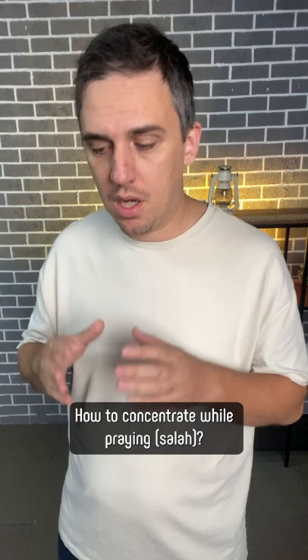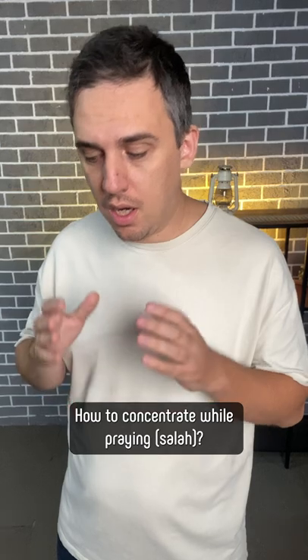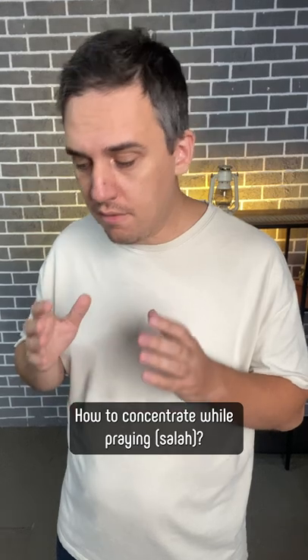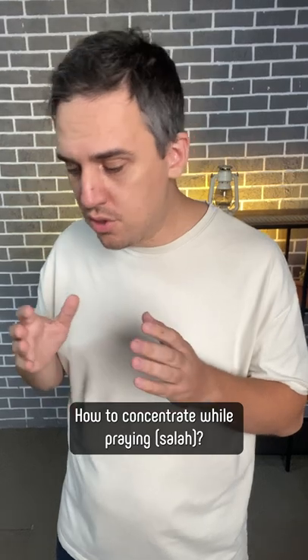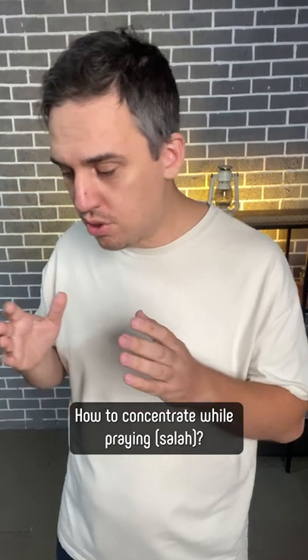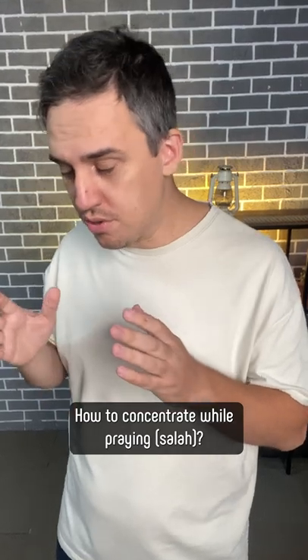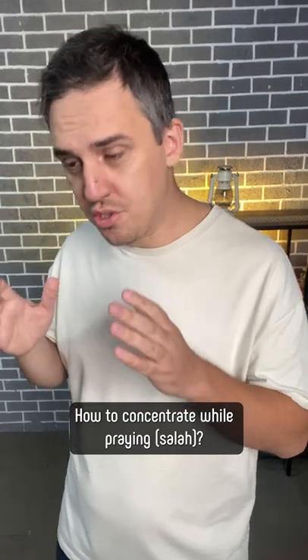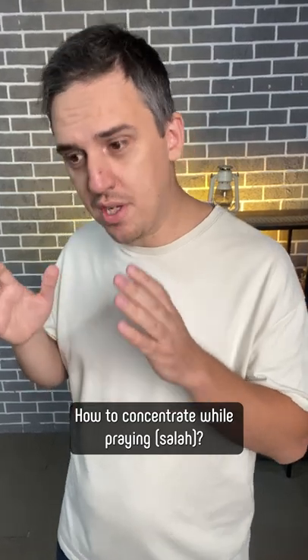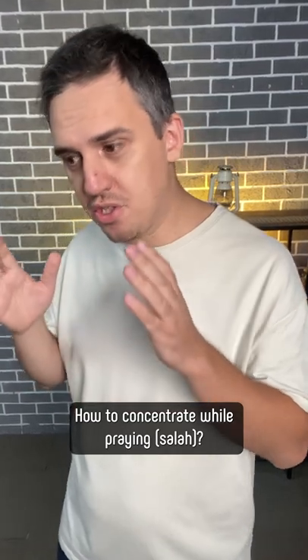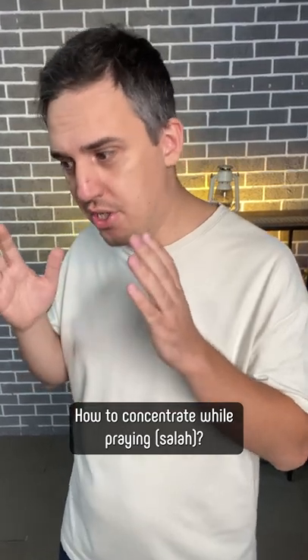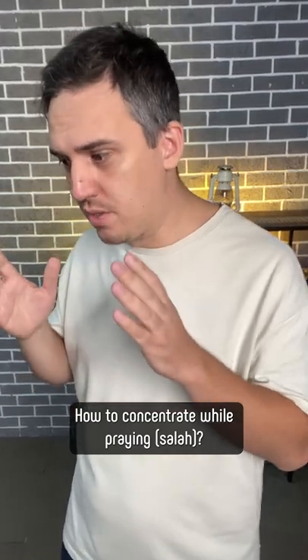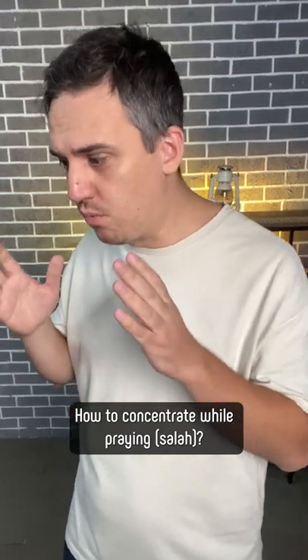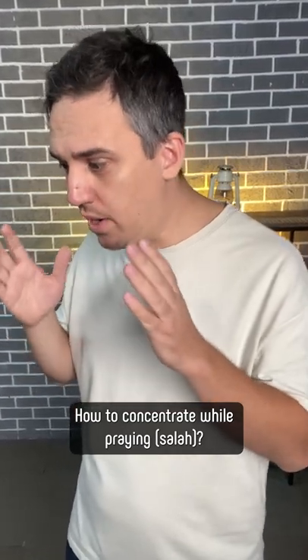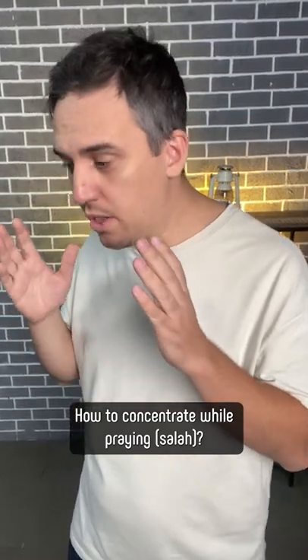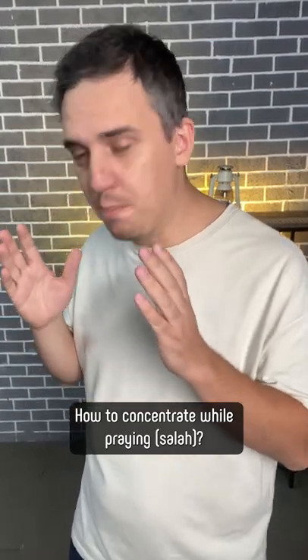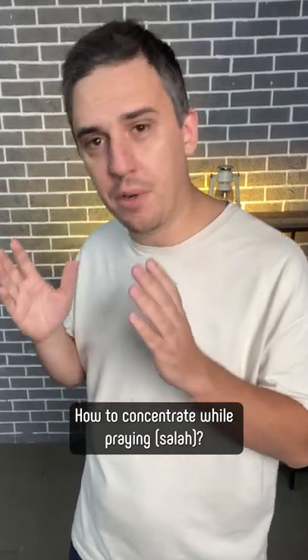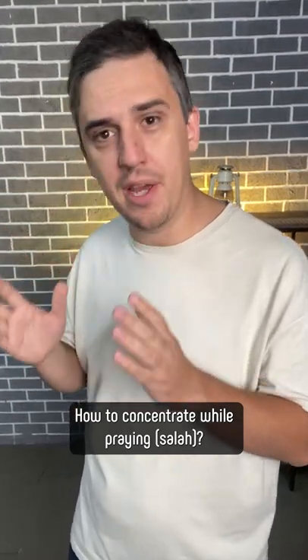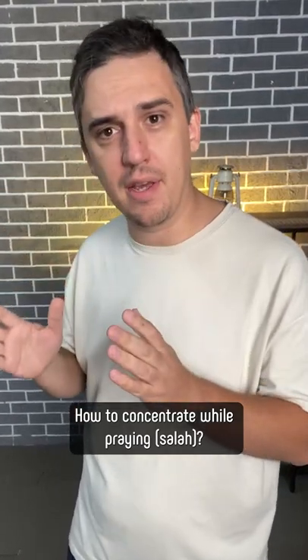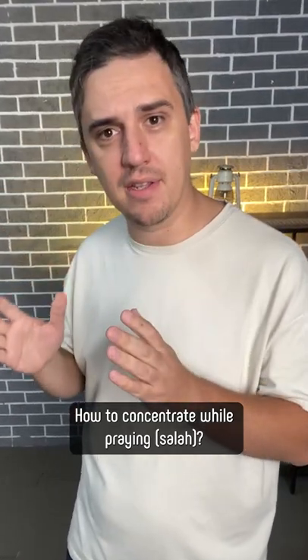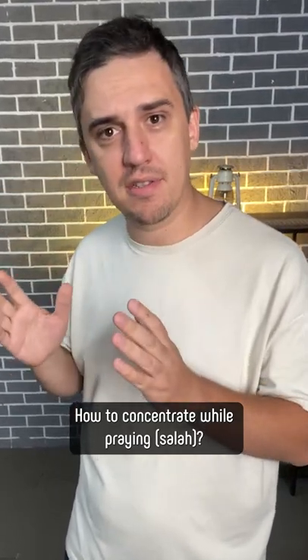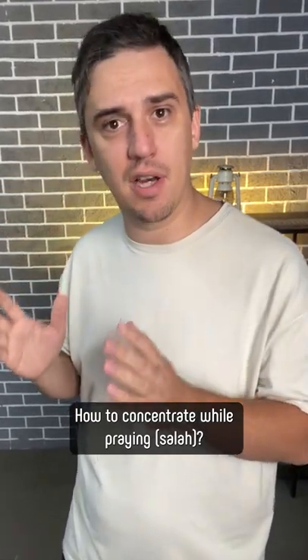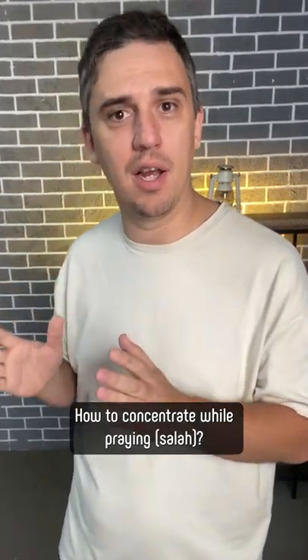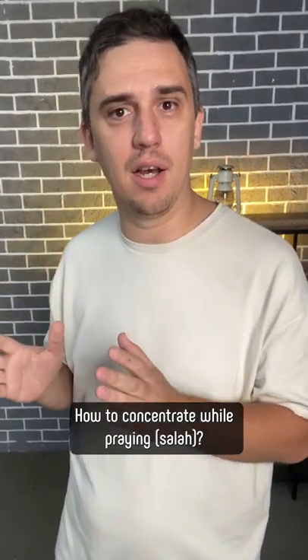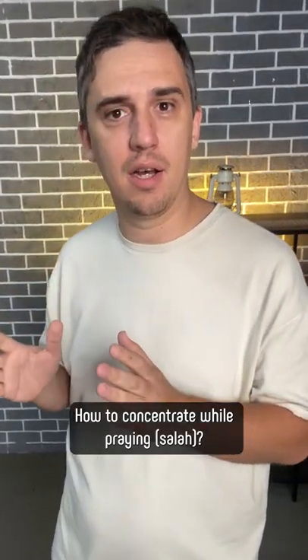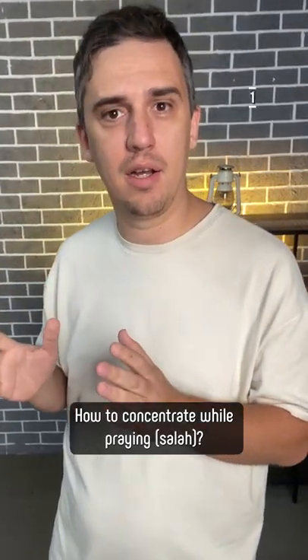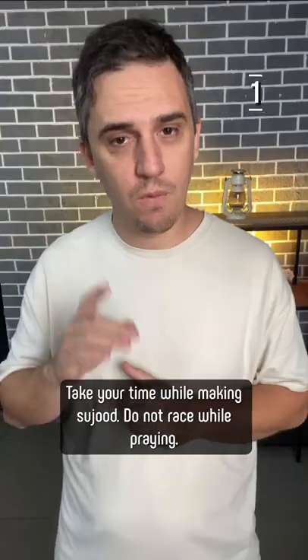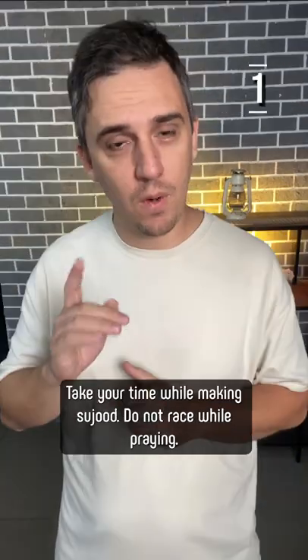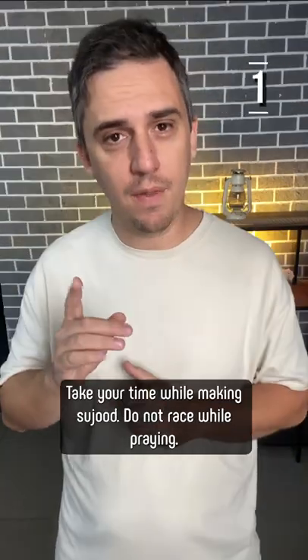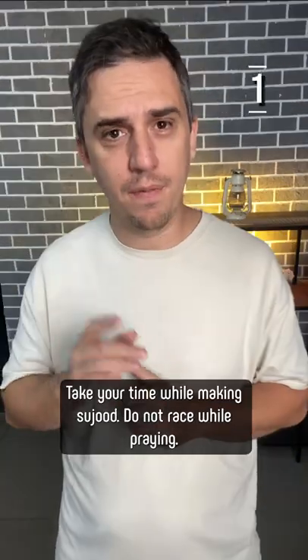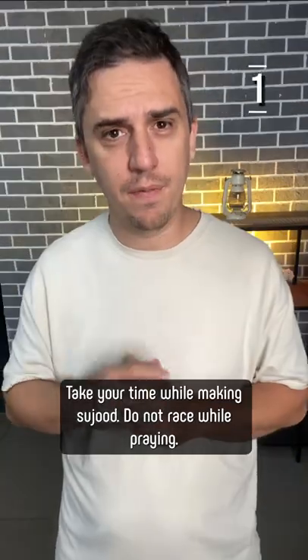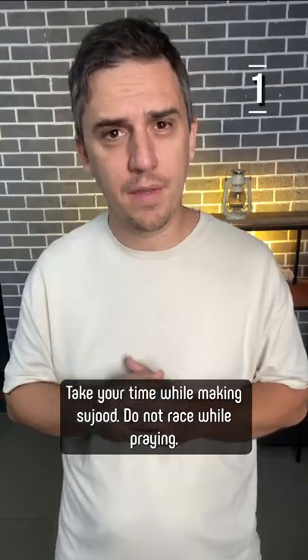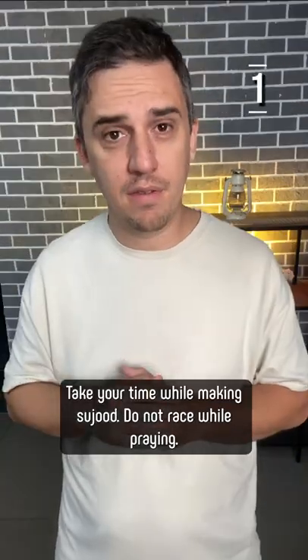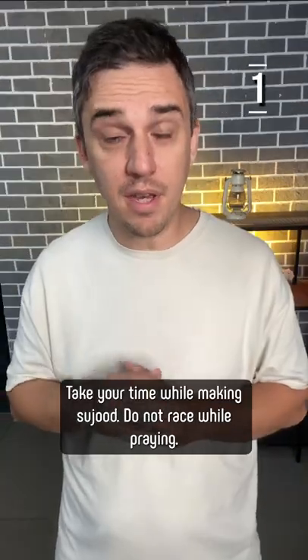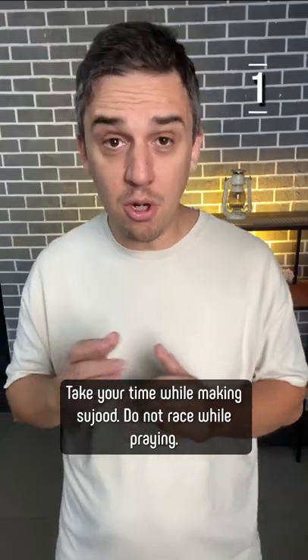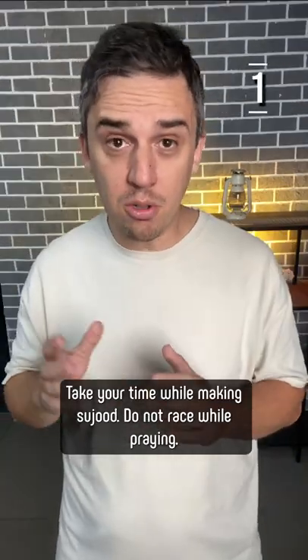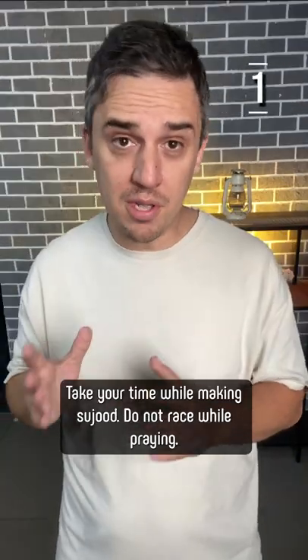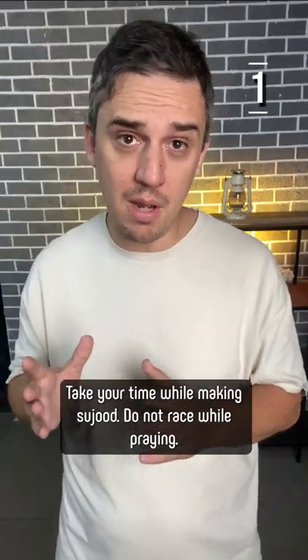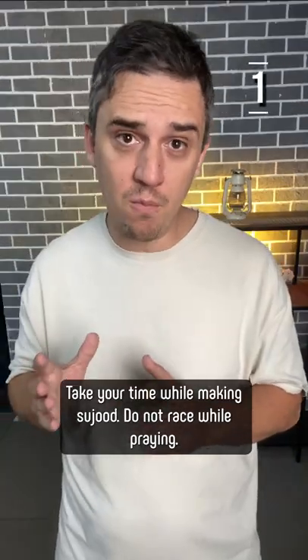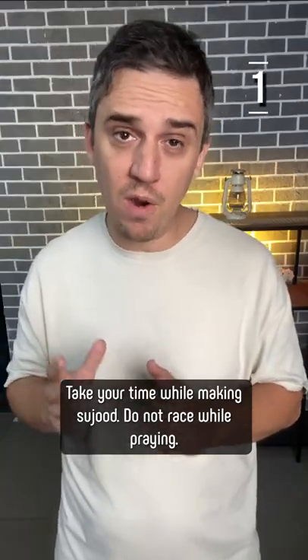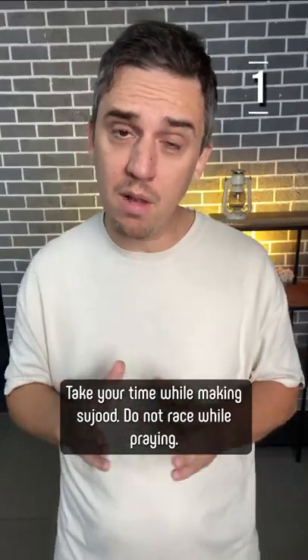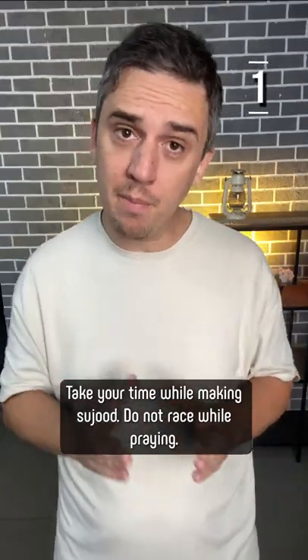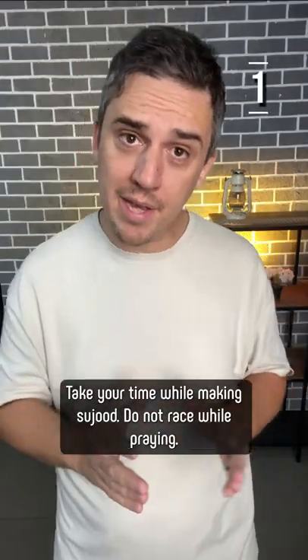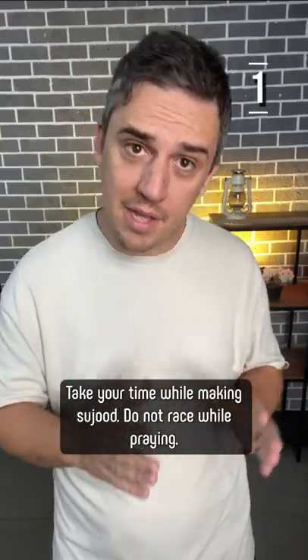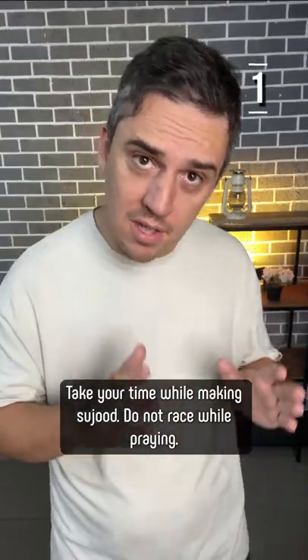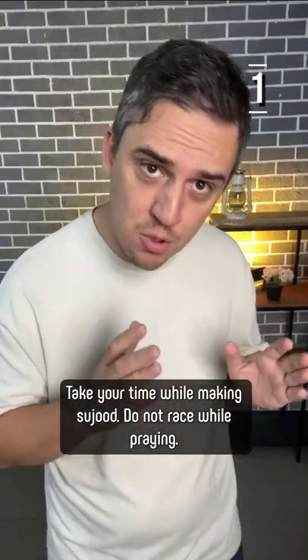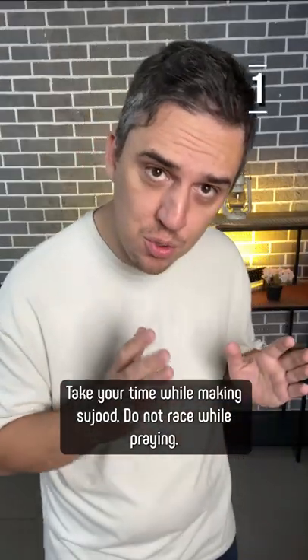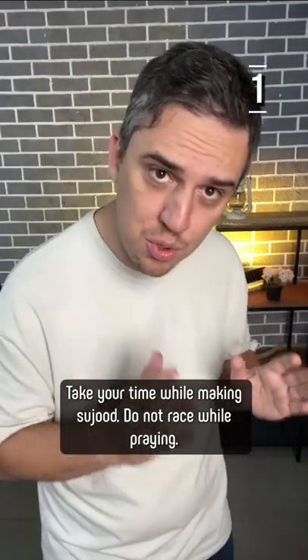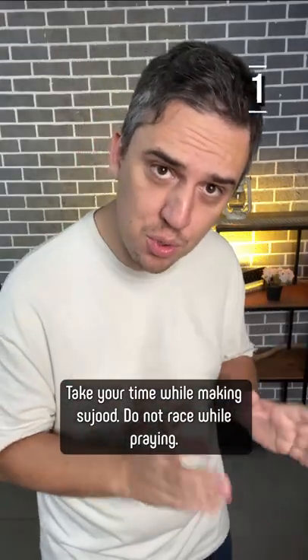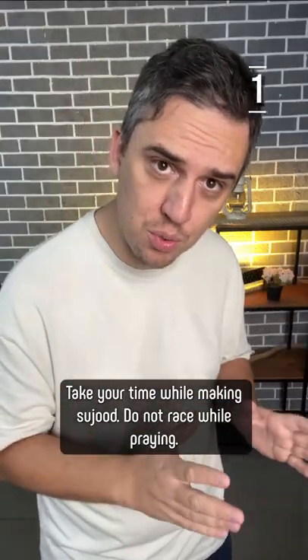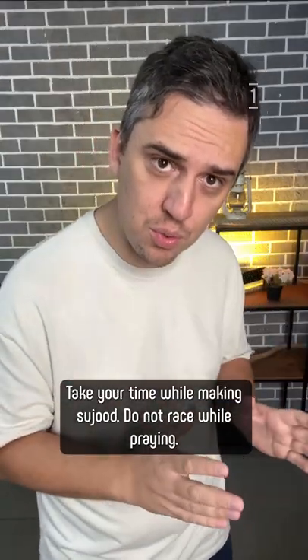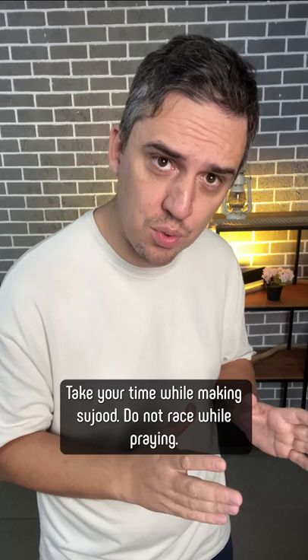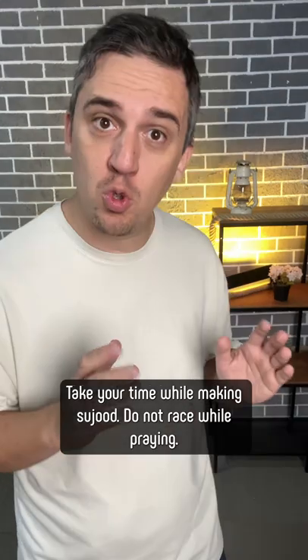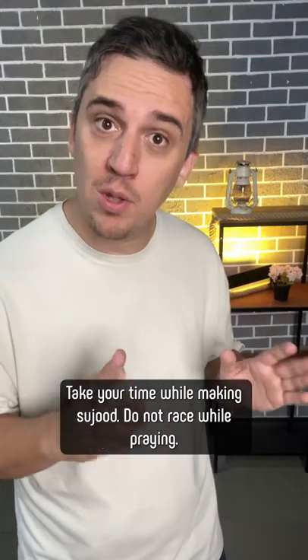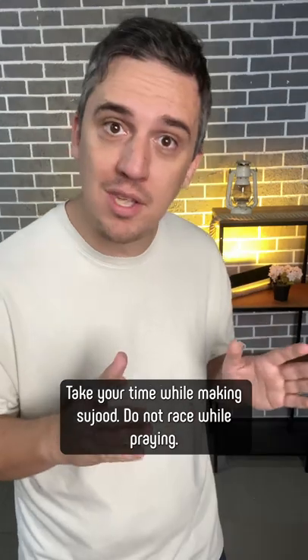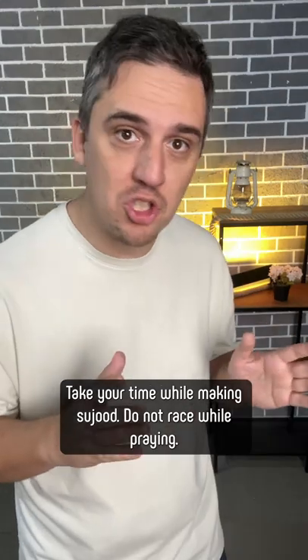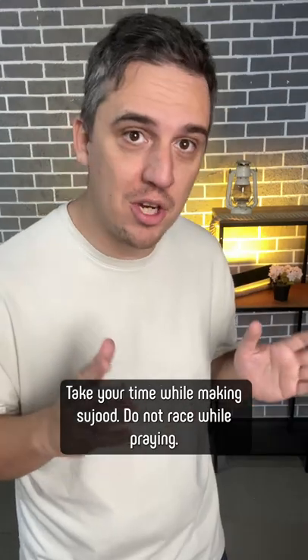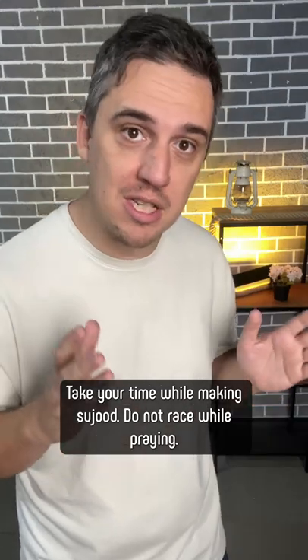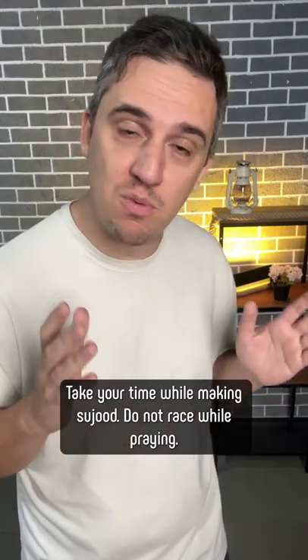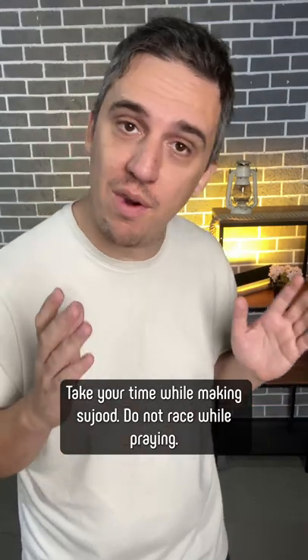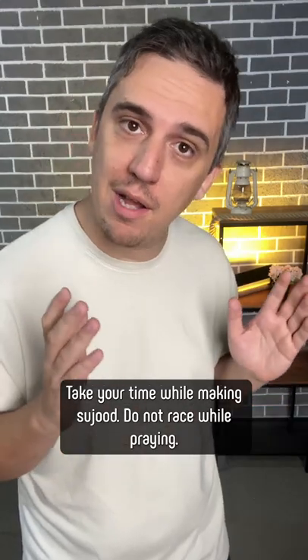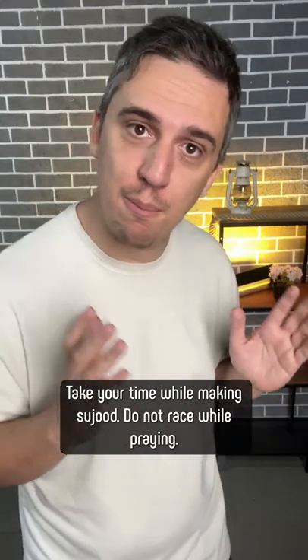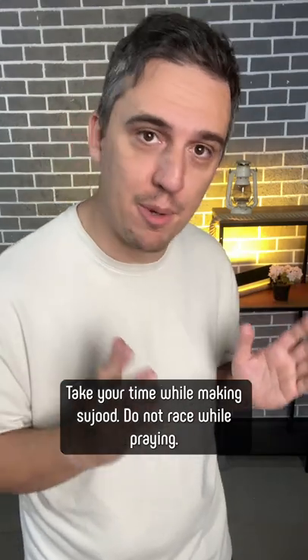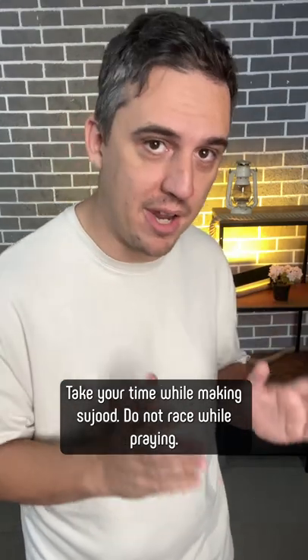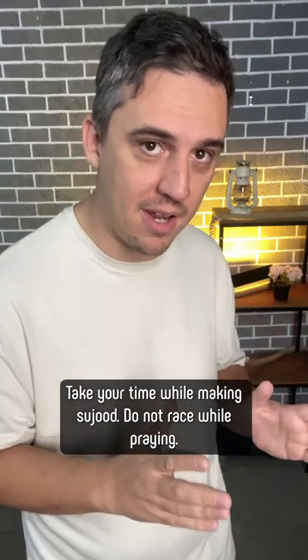How to Concentrate While Praying Salah. Tip 1: Take your time while making Sujud. Do not rush while praying.